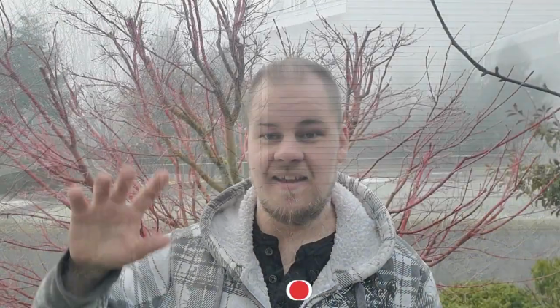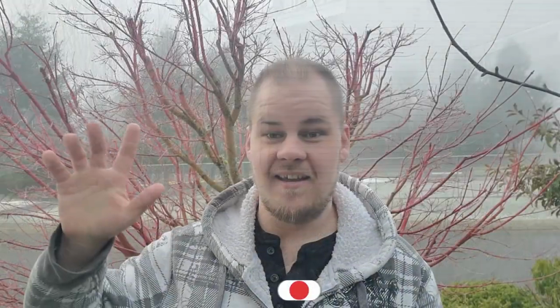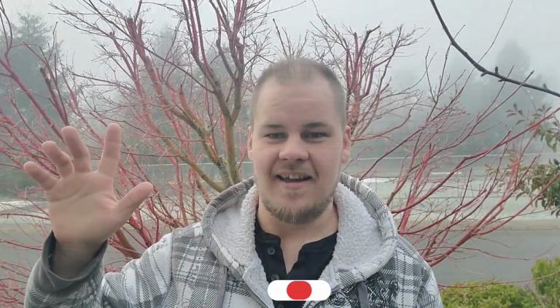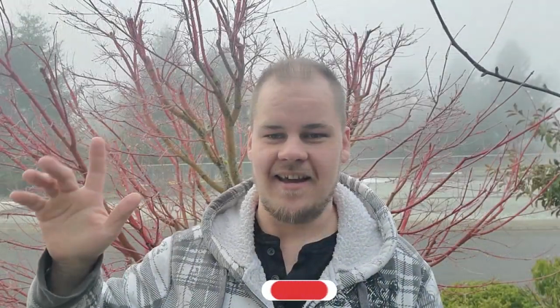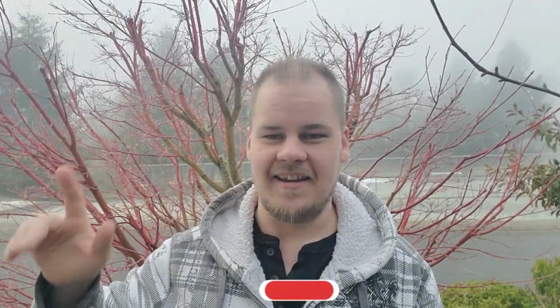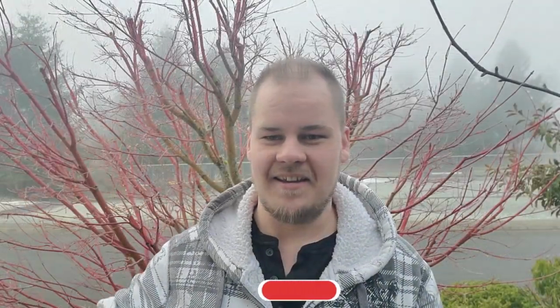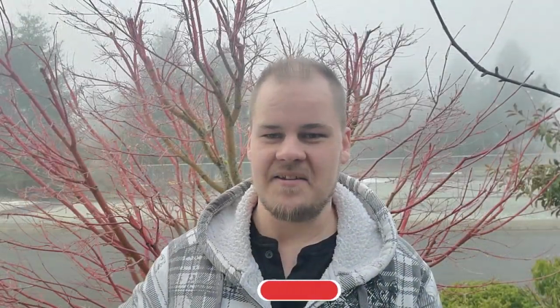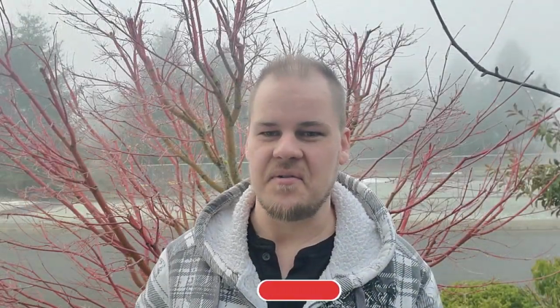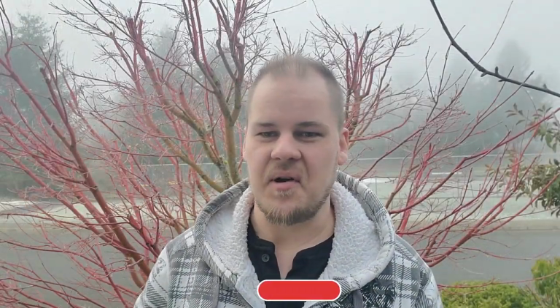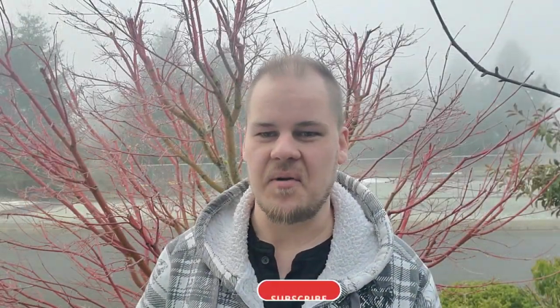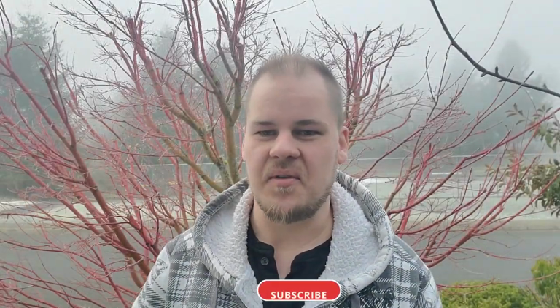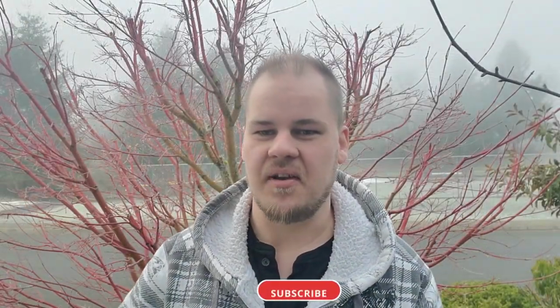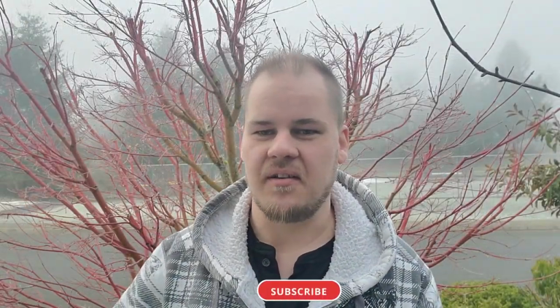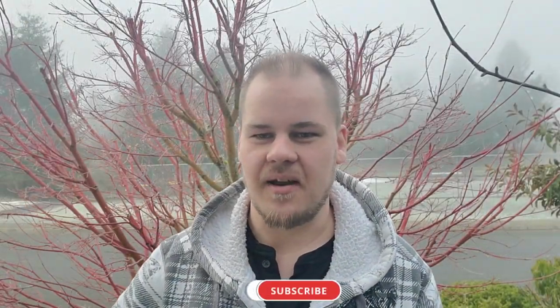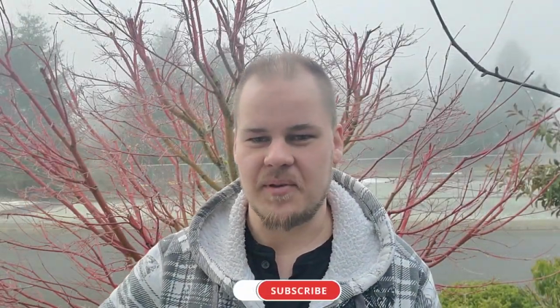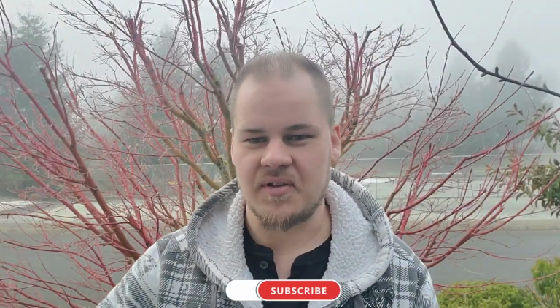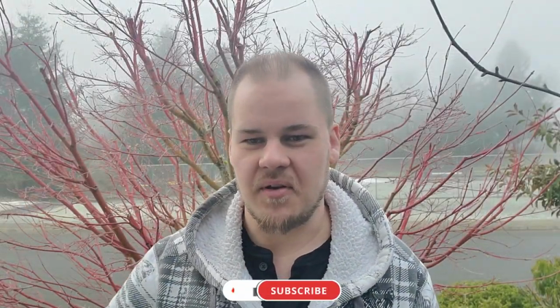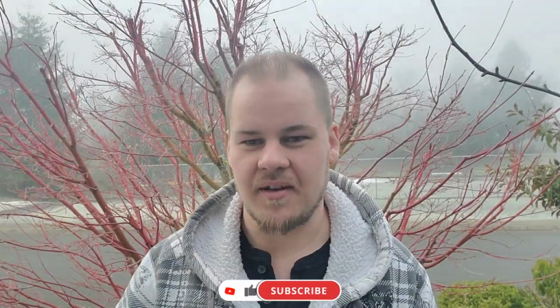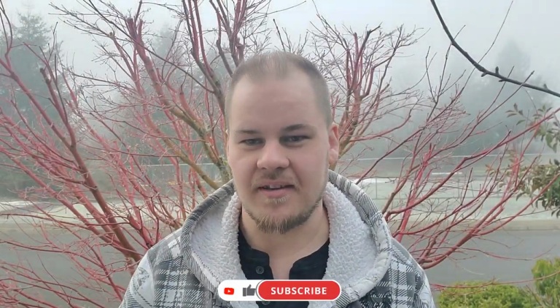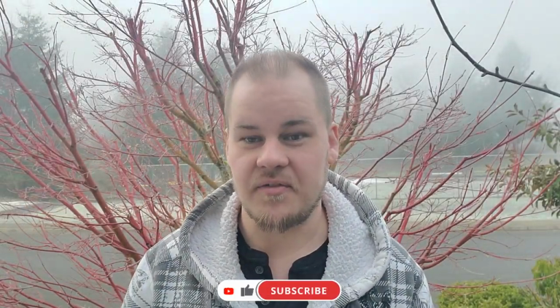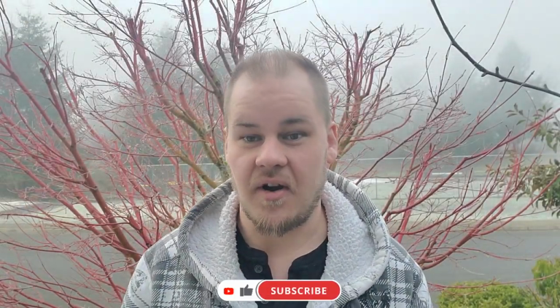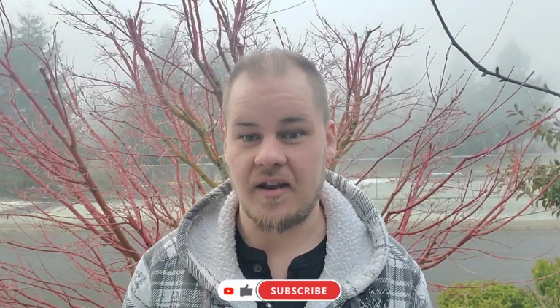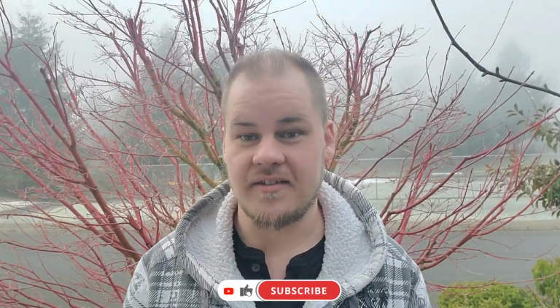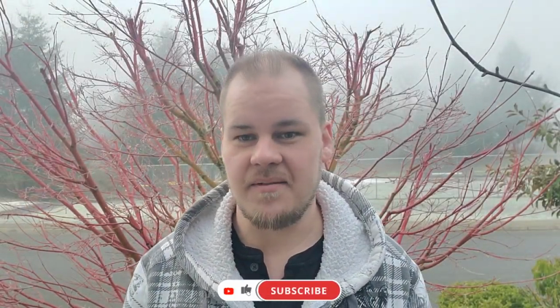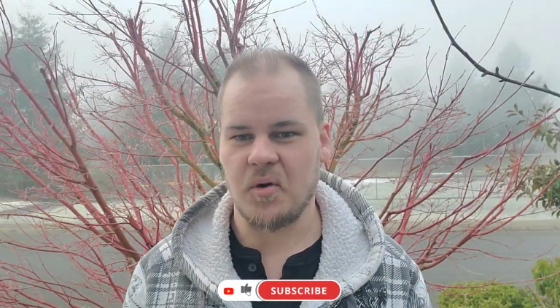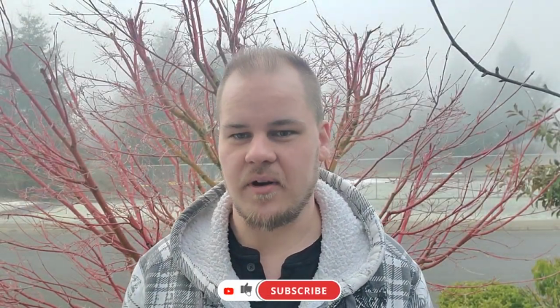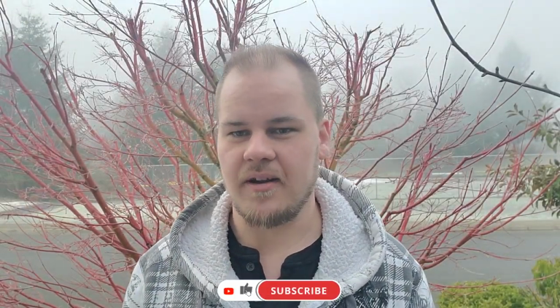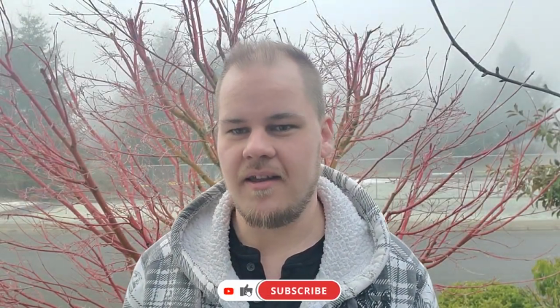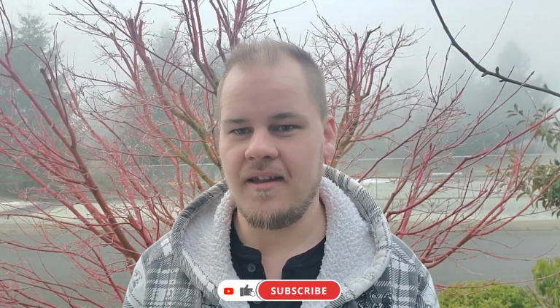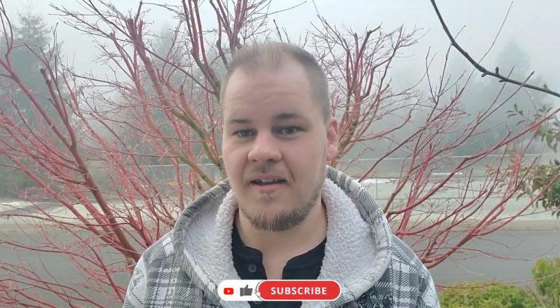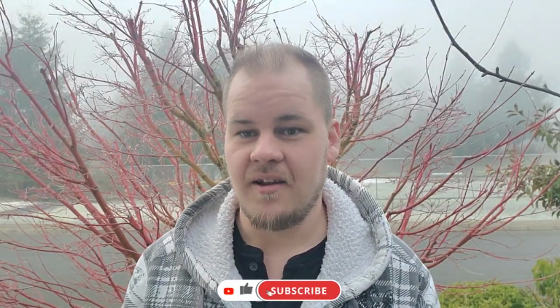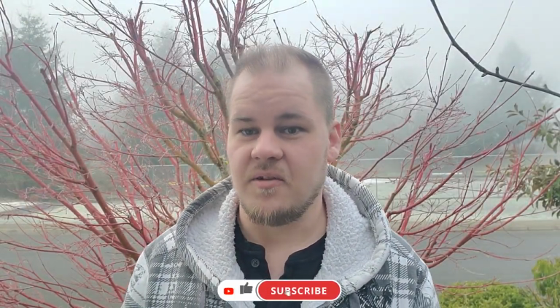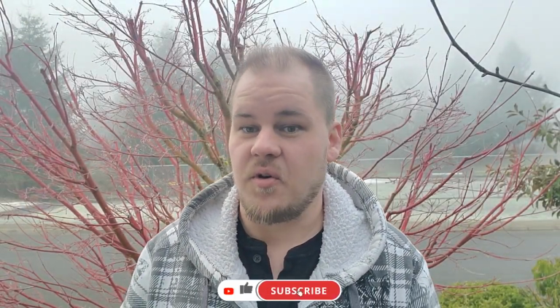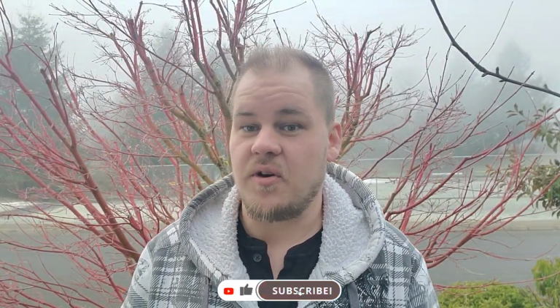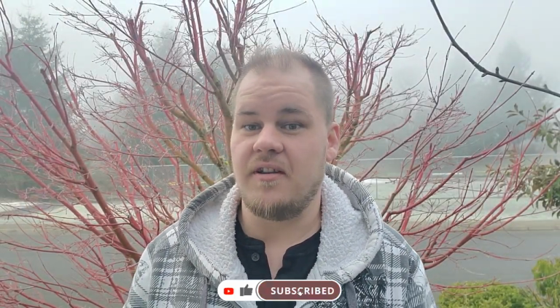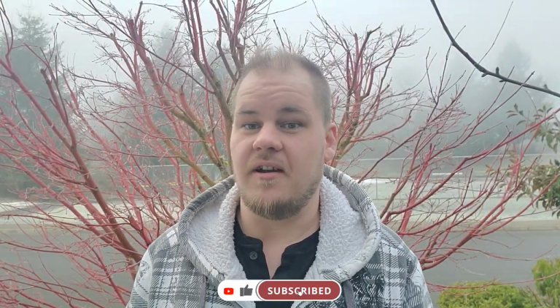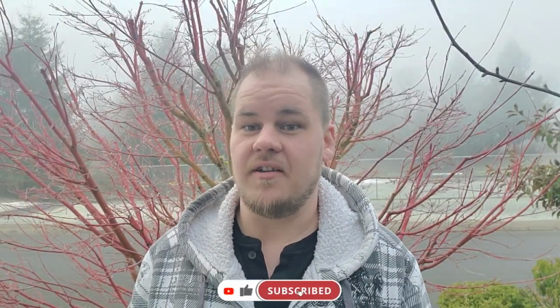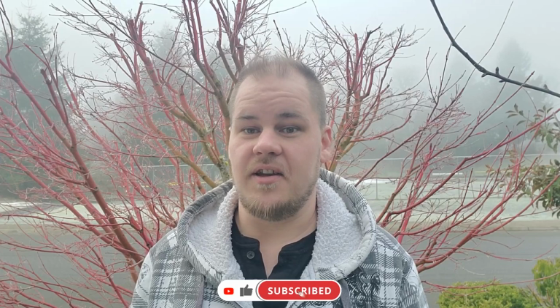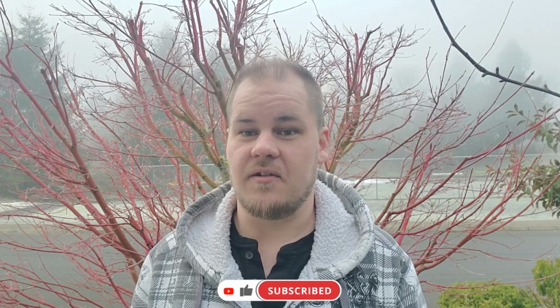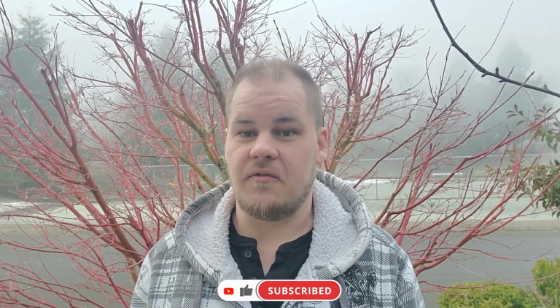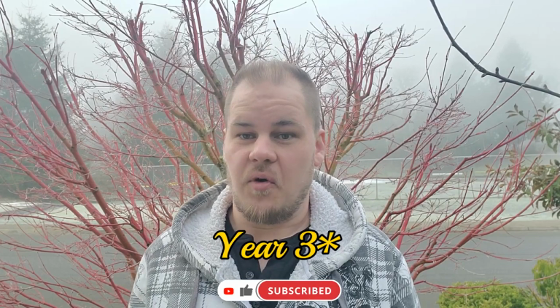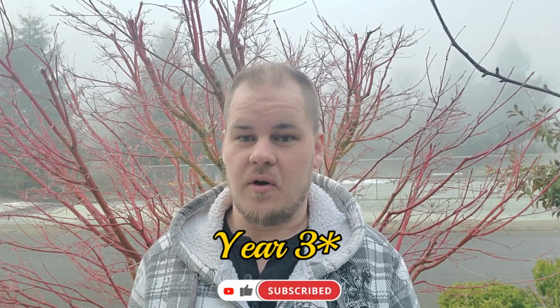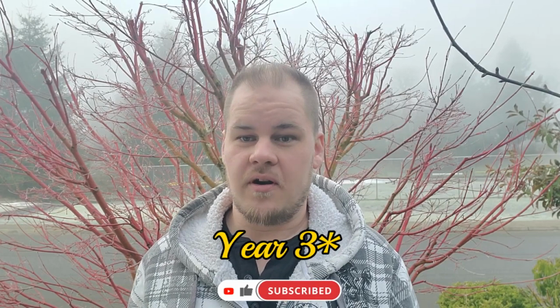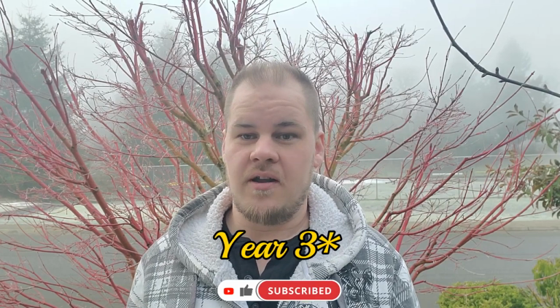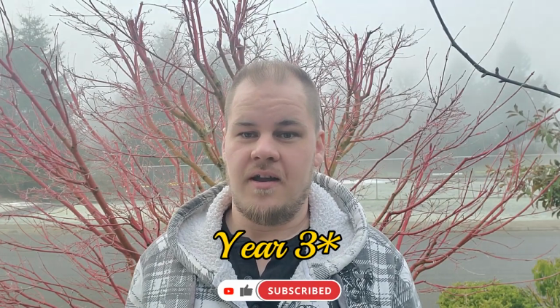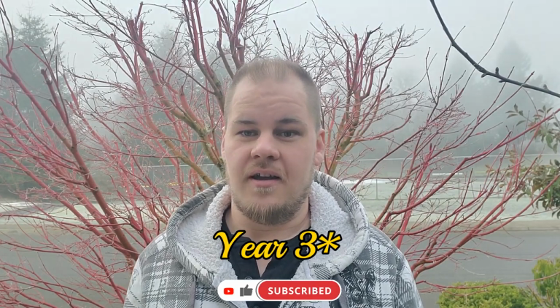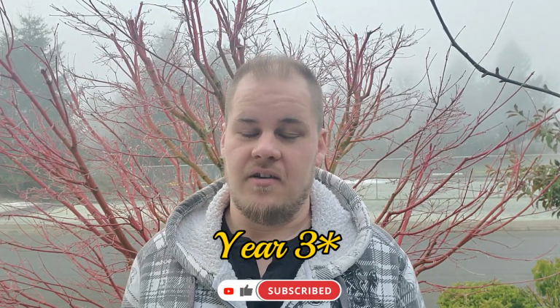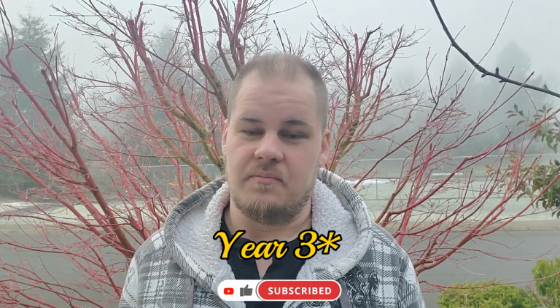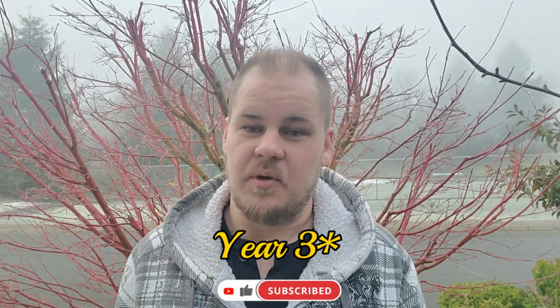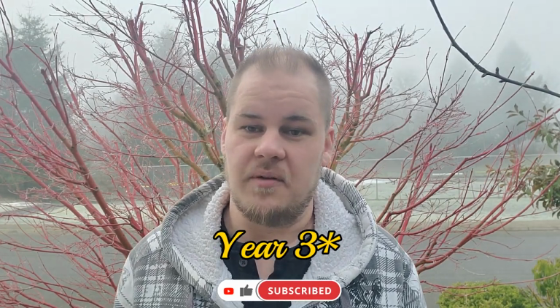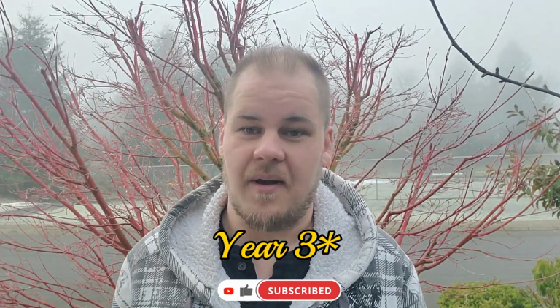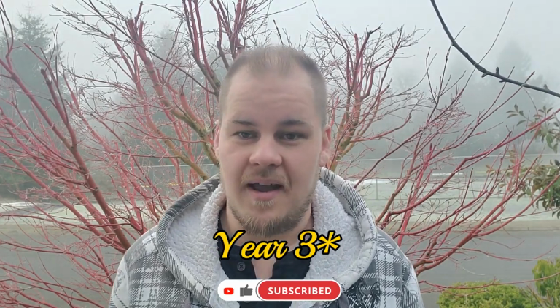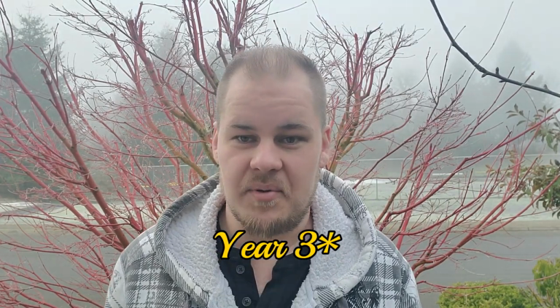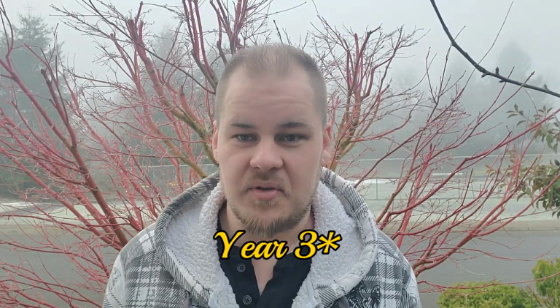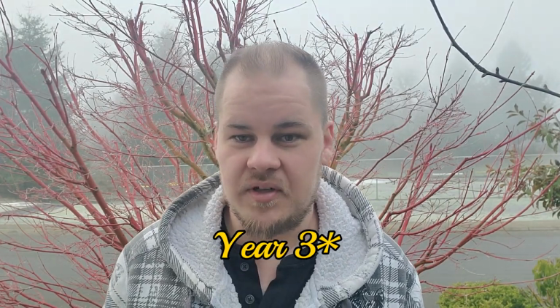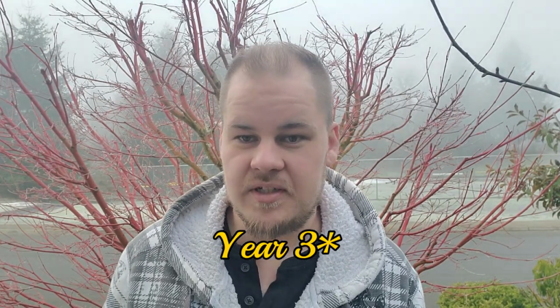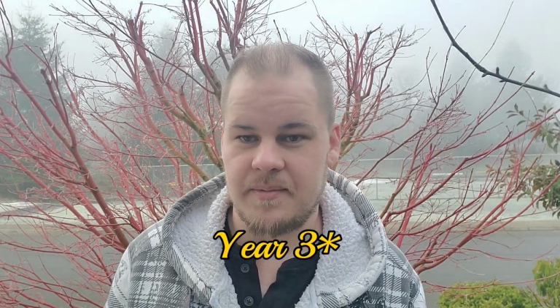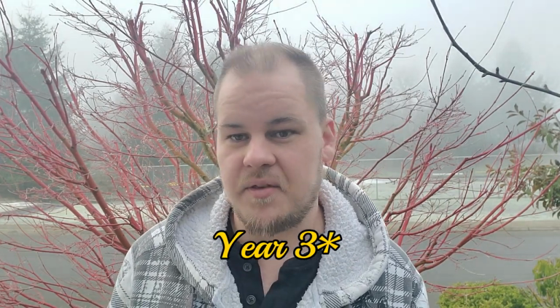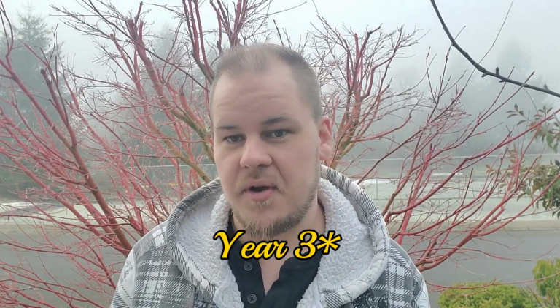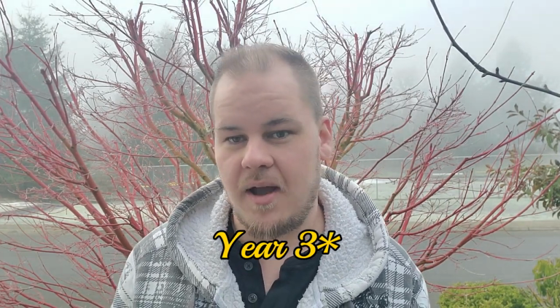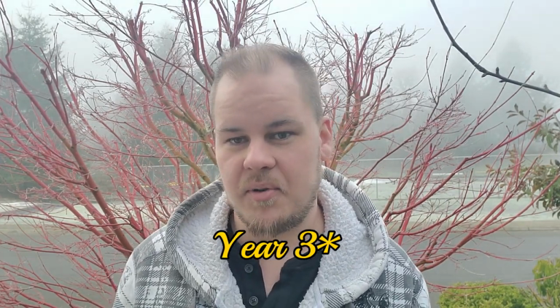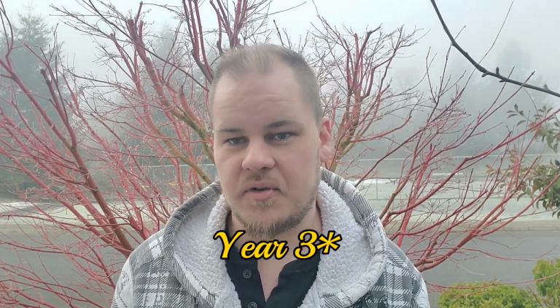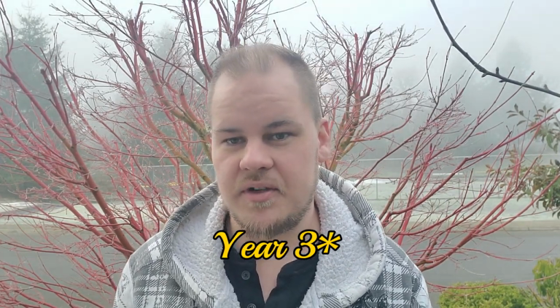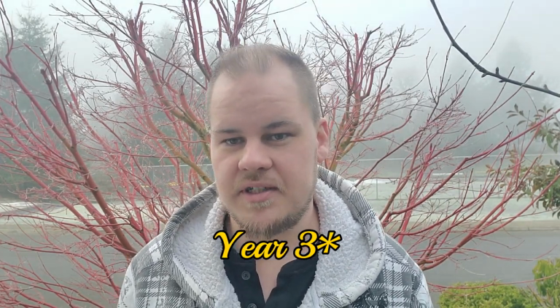Hi, welcome to another episode on this frosty morning. We're already on year four of pruning my apple trees, my three apple trees.